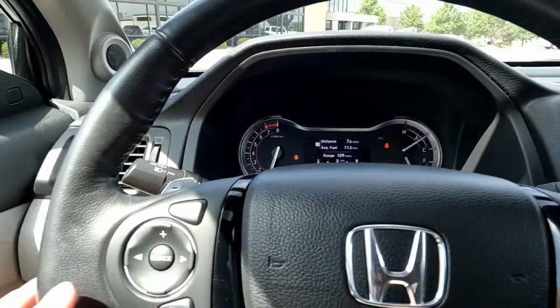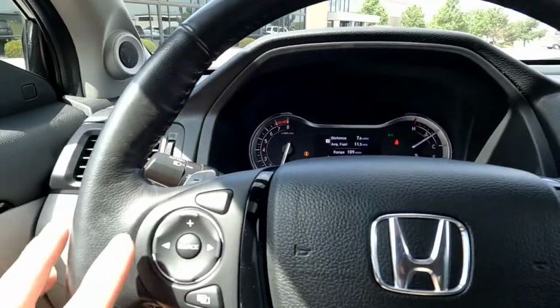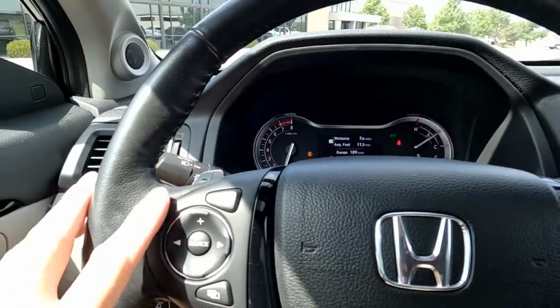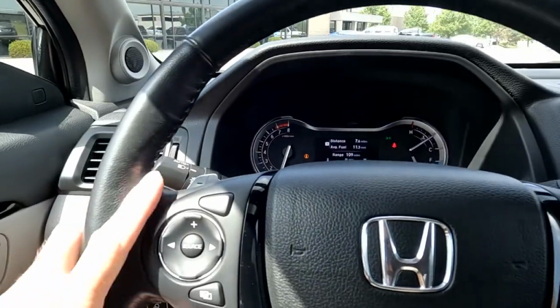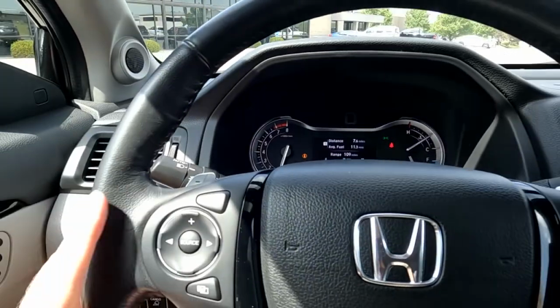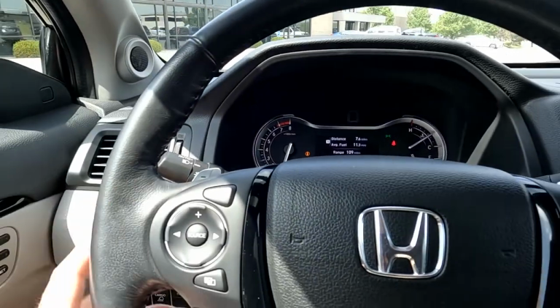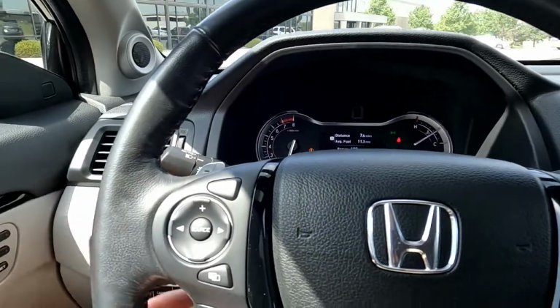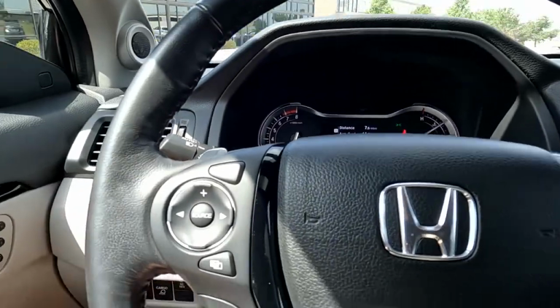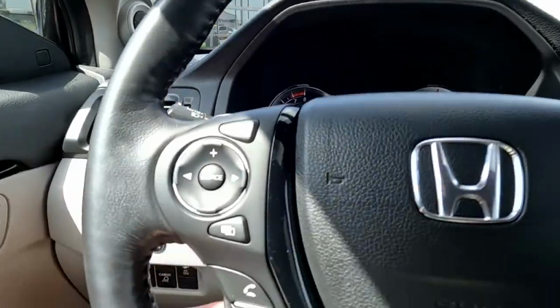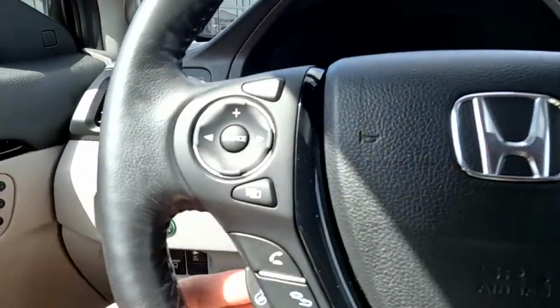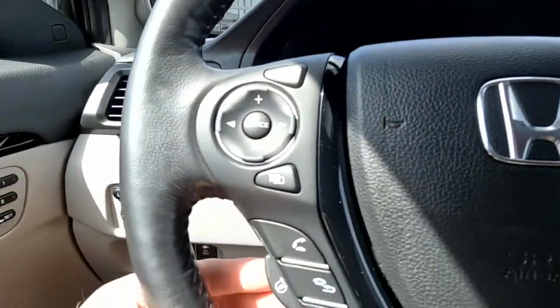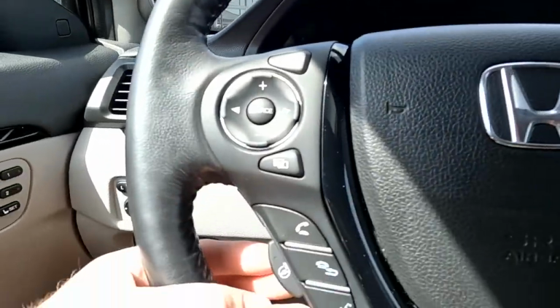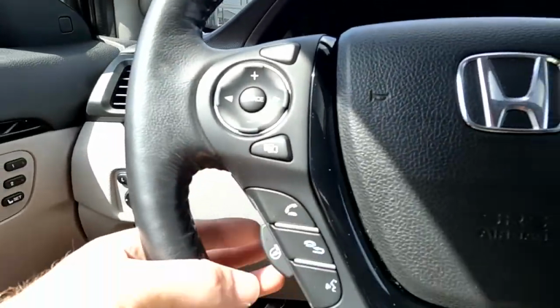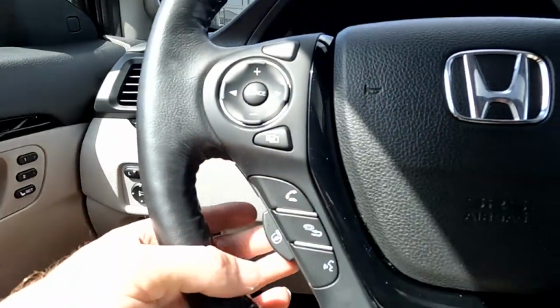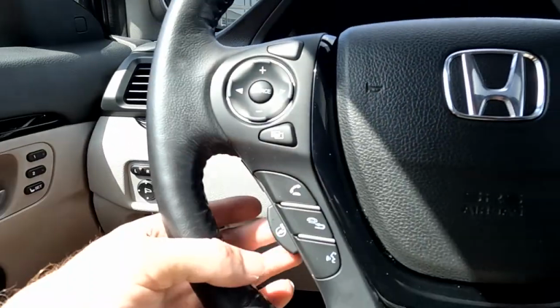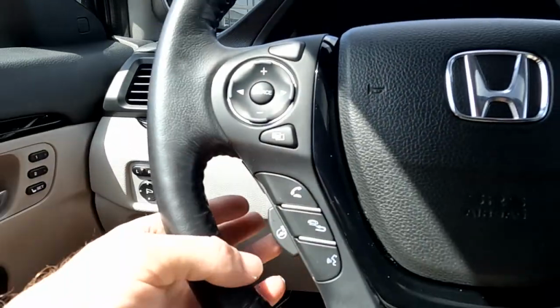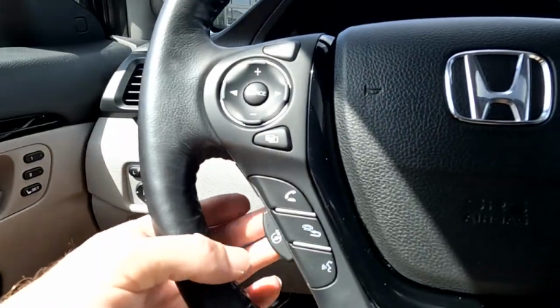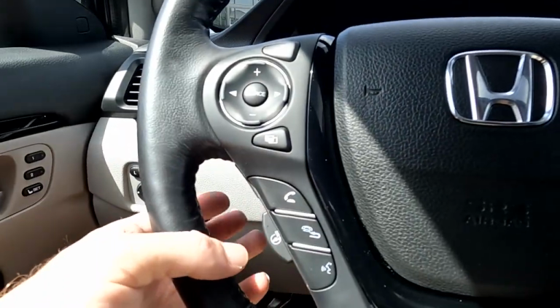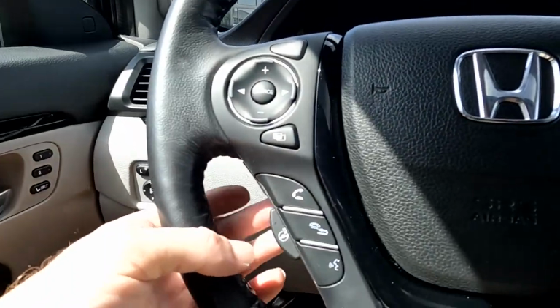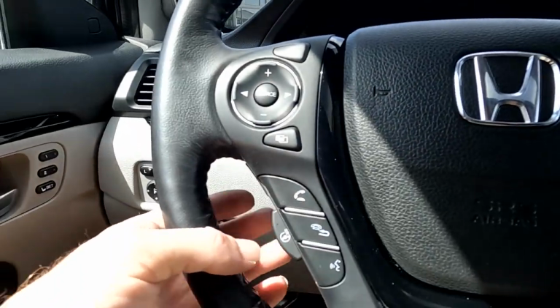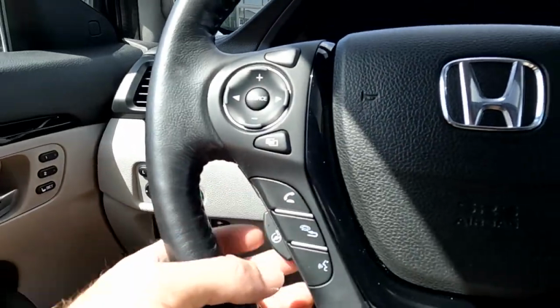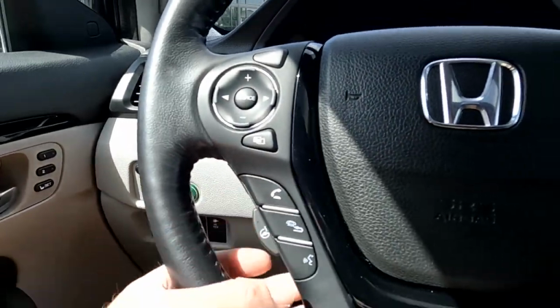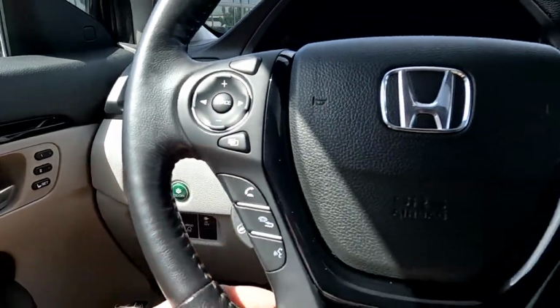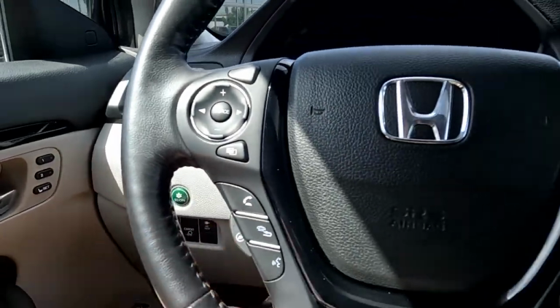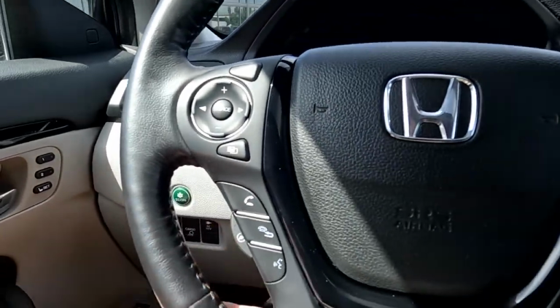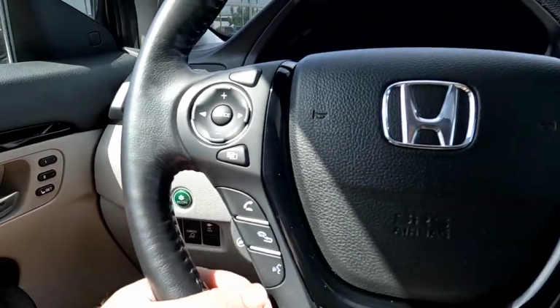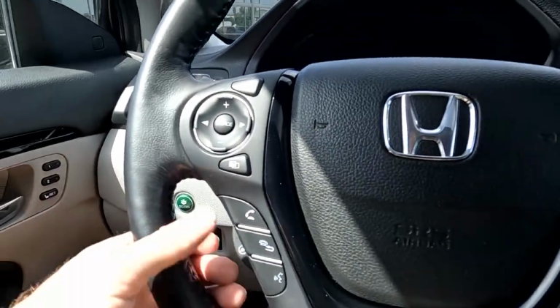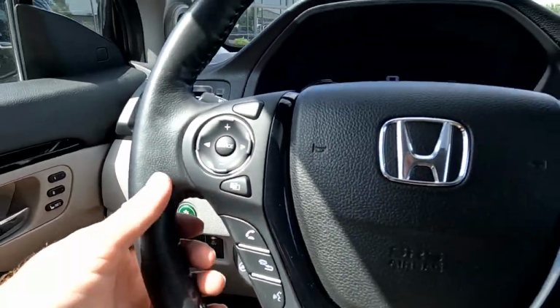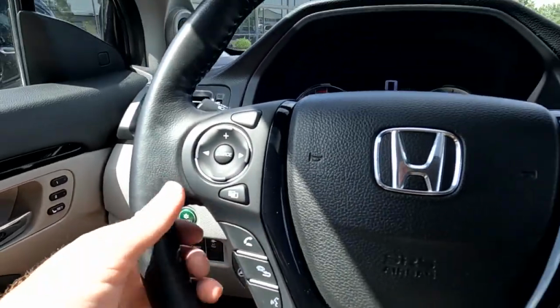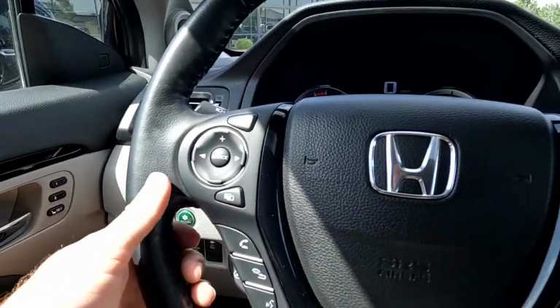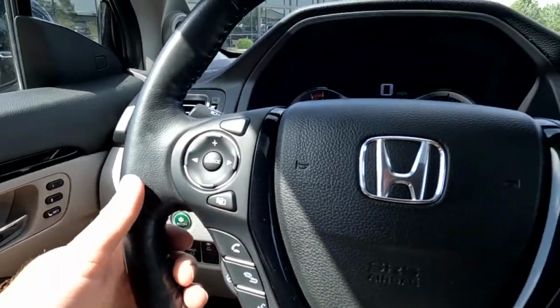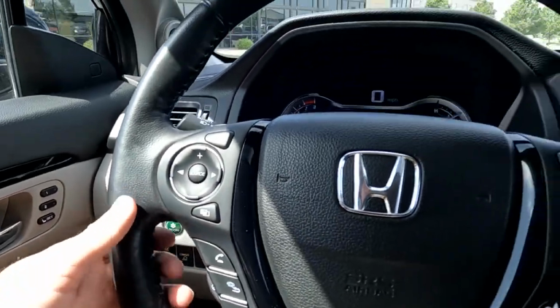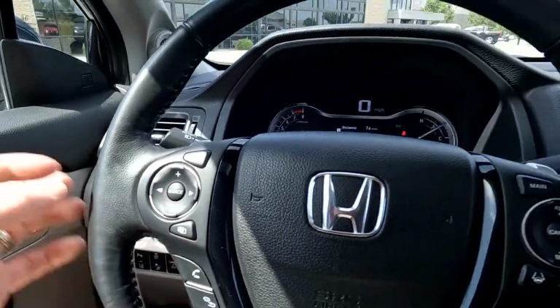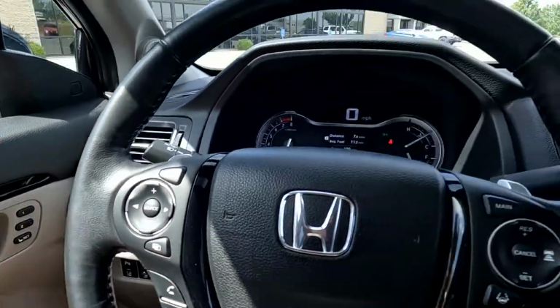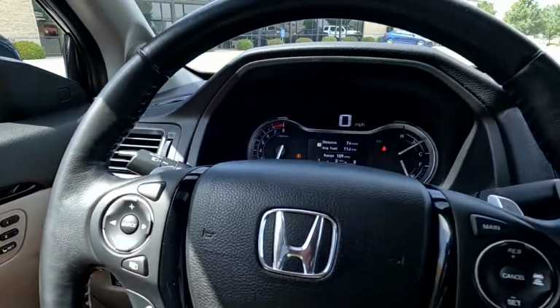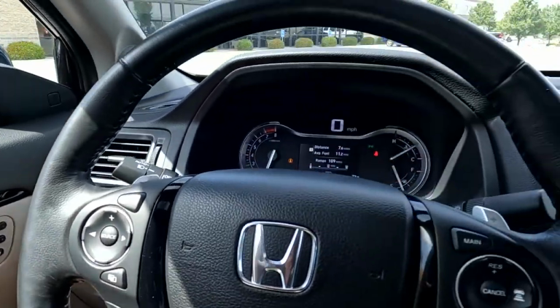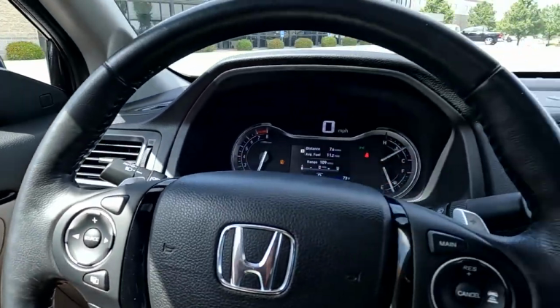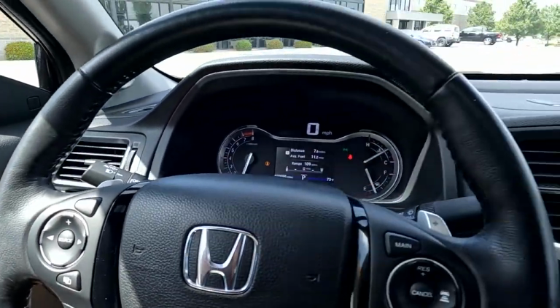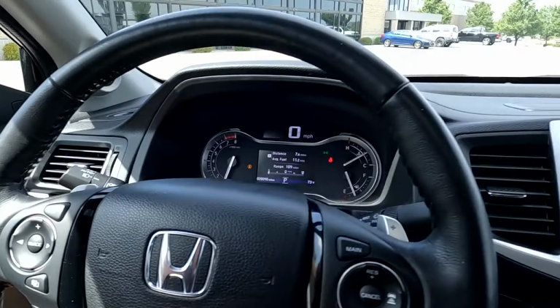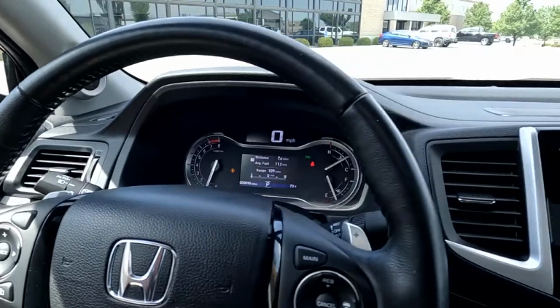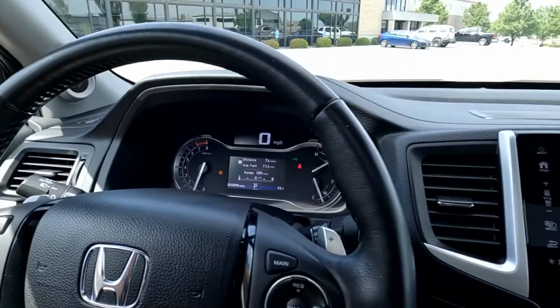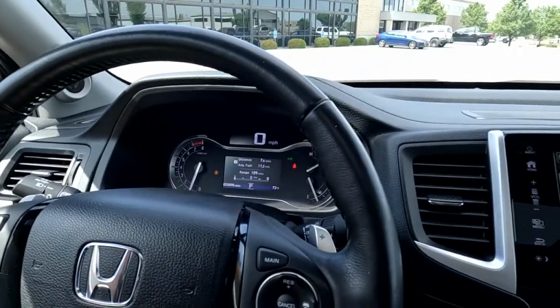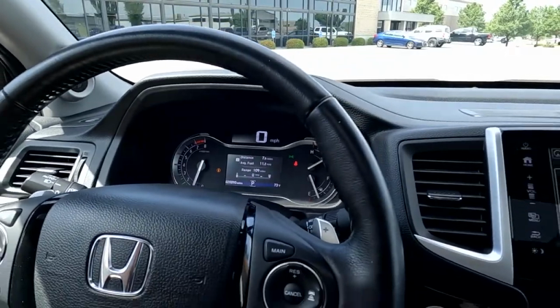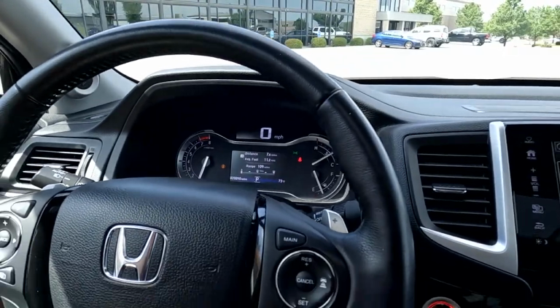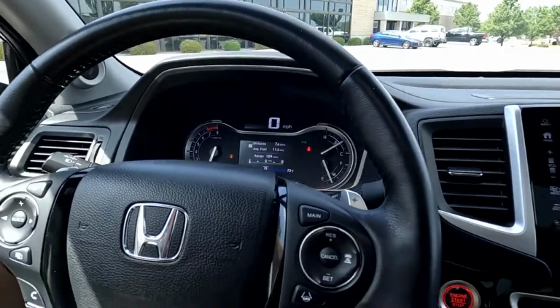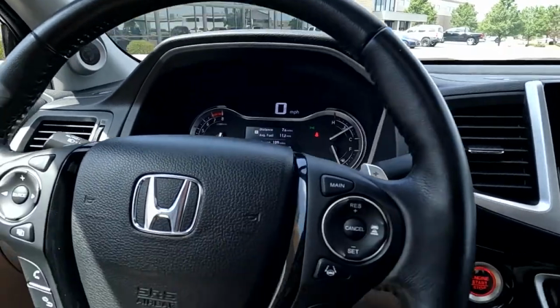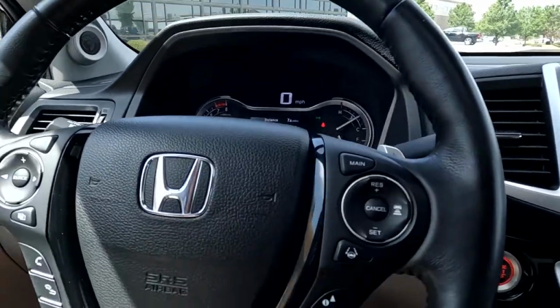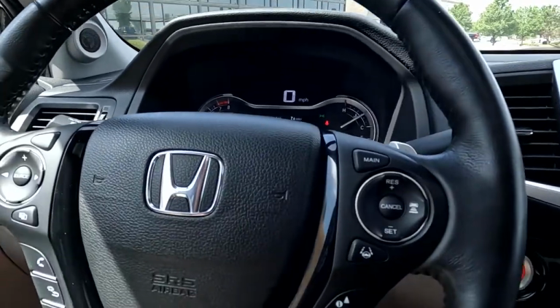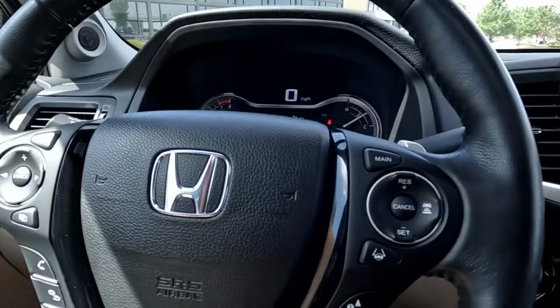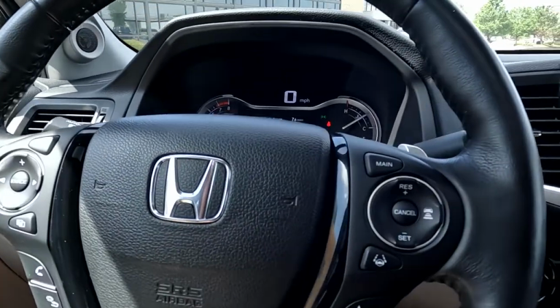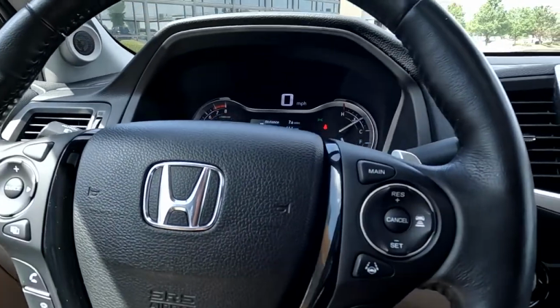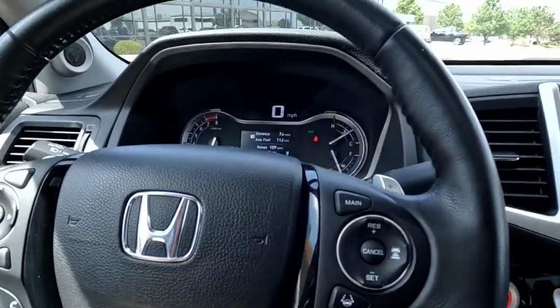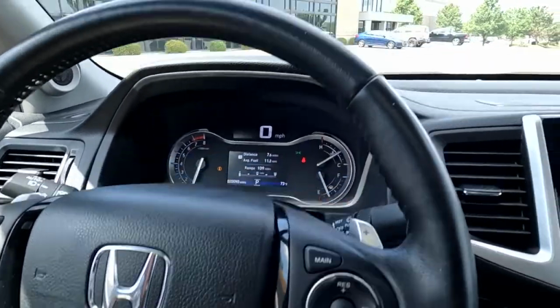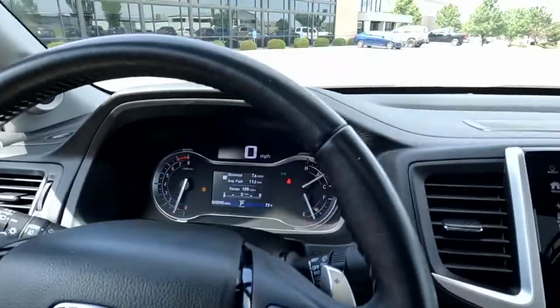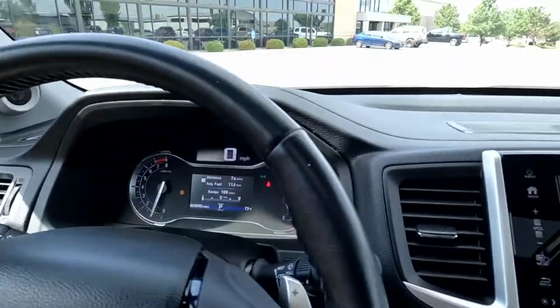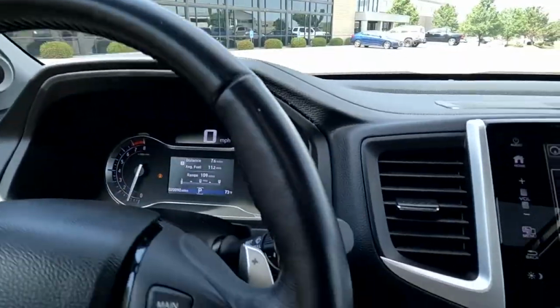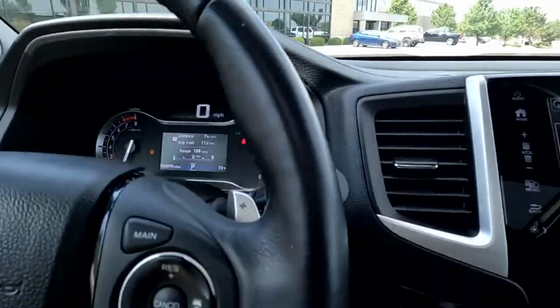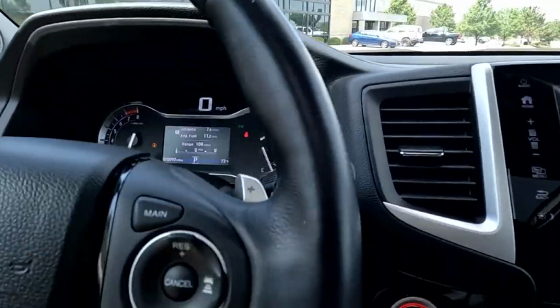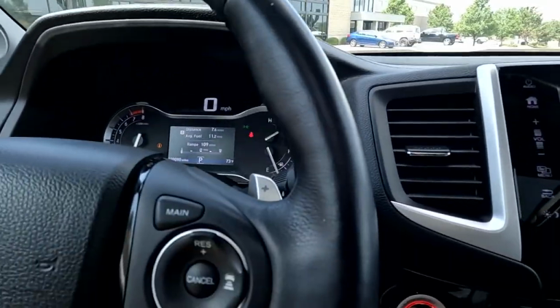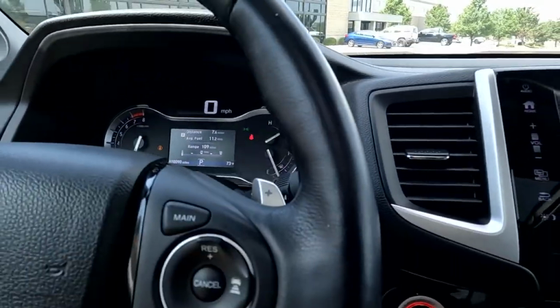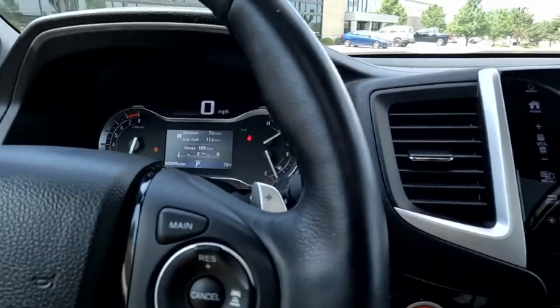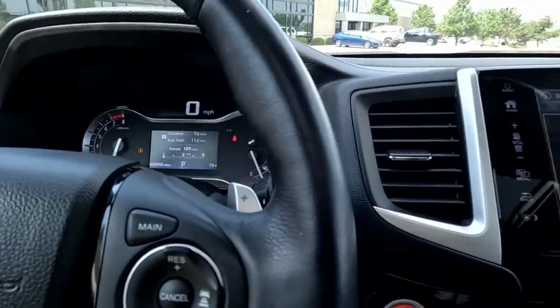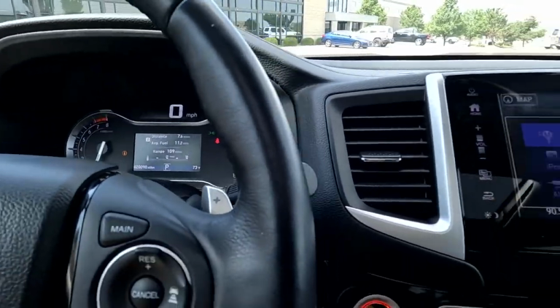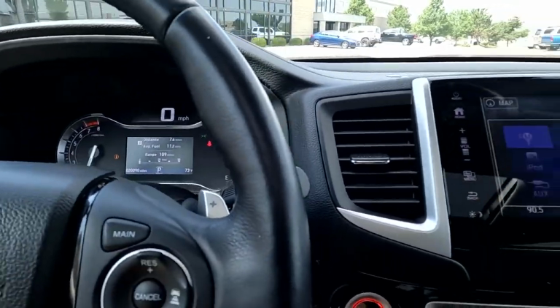You've got your heated steering wheel right here, your push-to-talk, stereo controls, trip computer toggles, and cruise control.